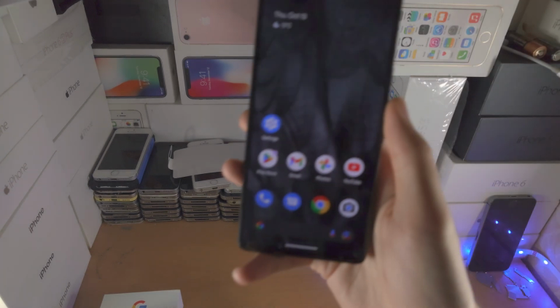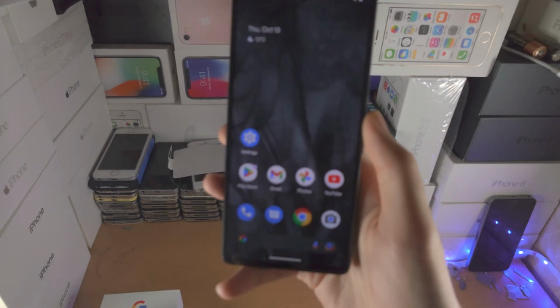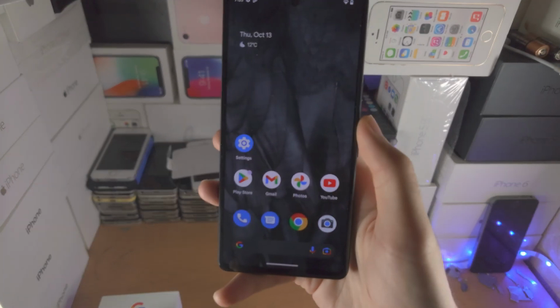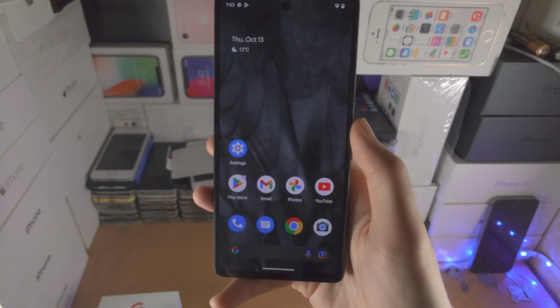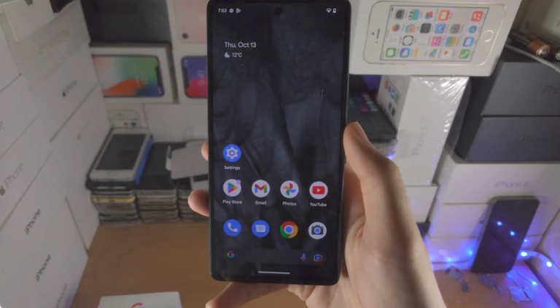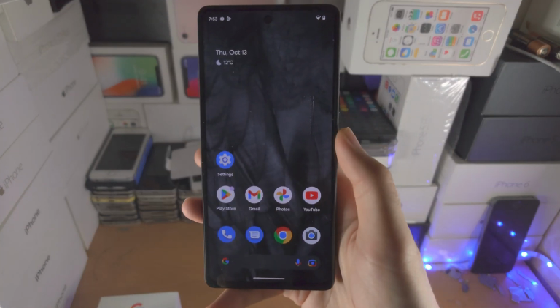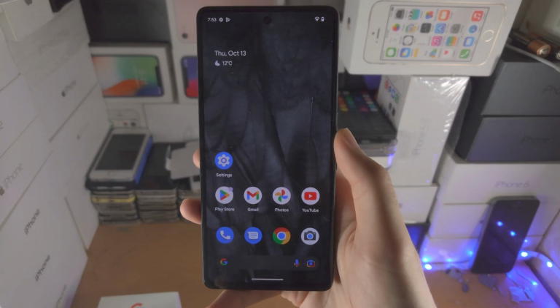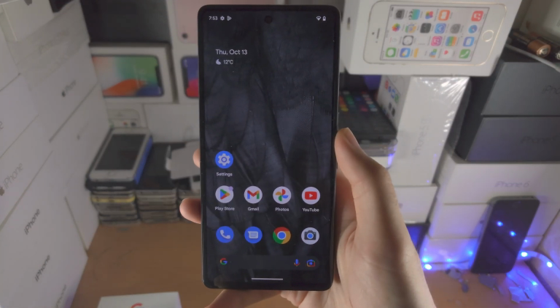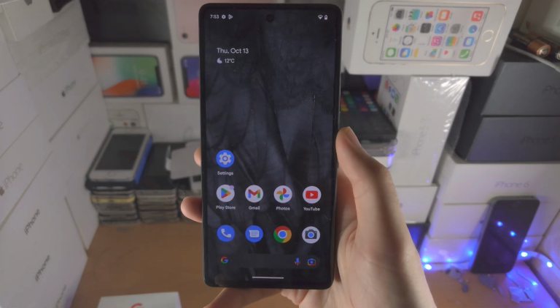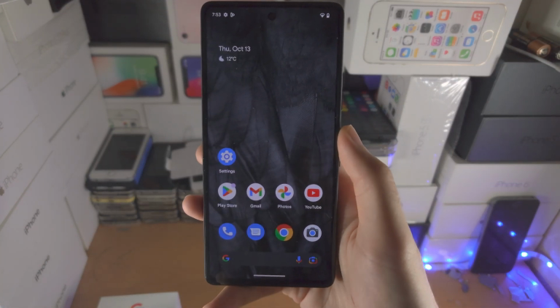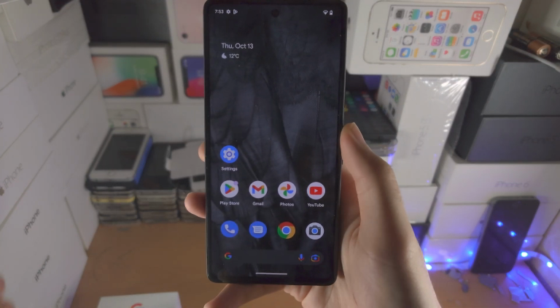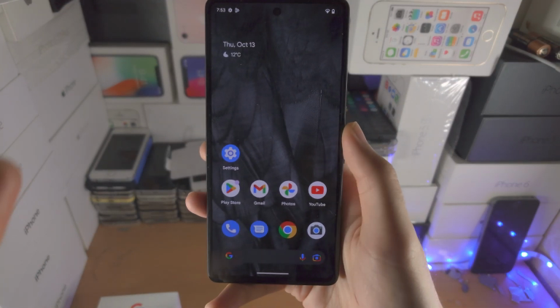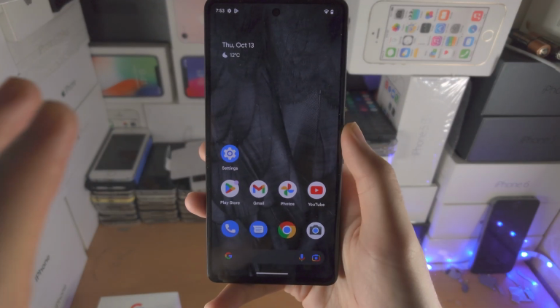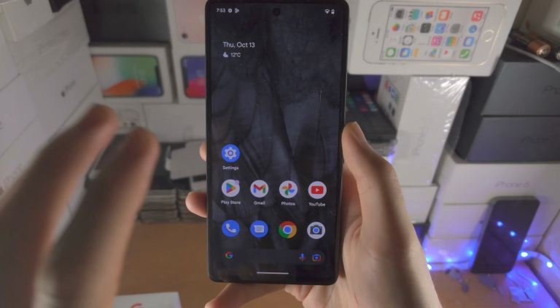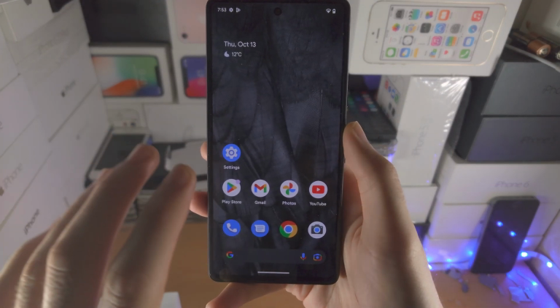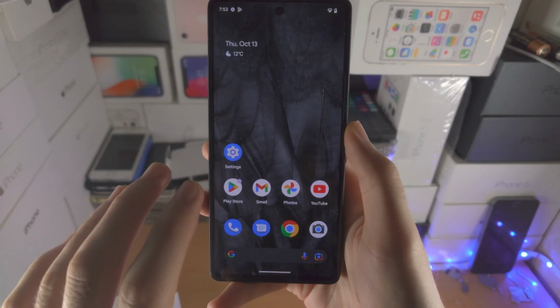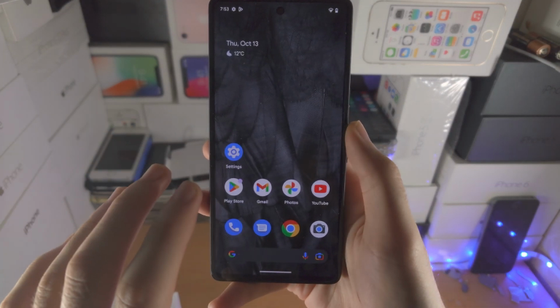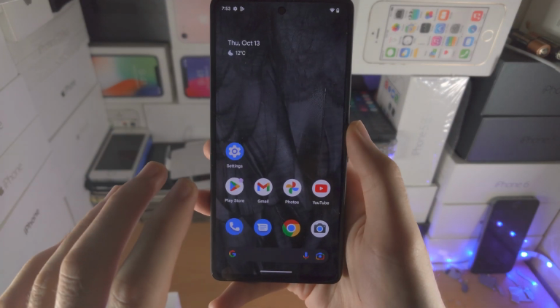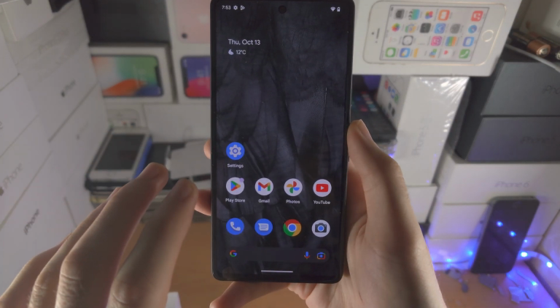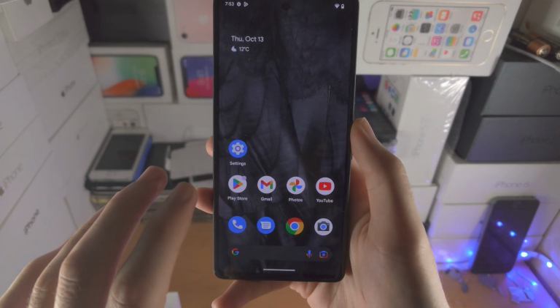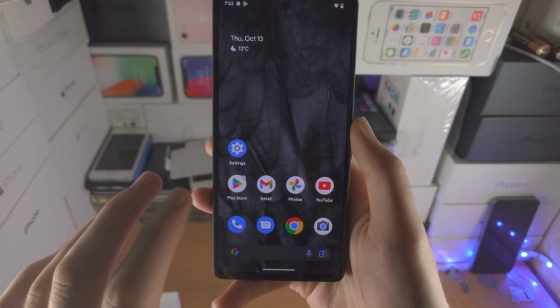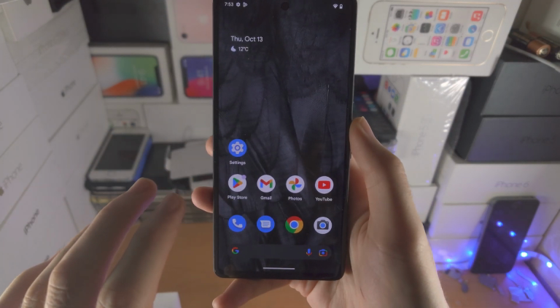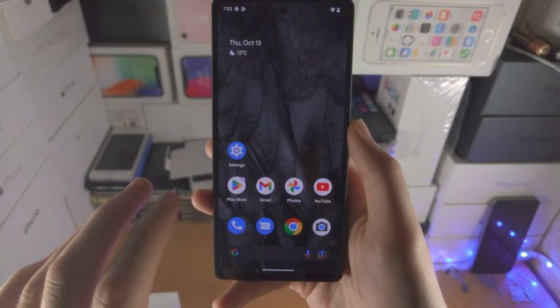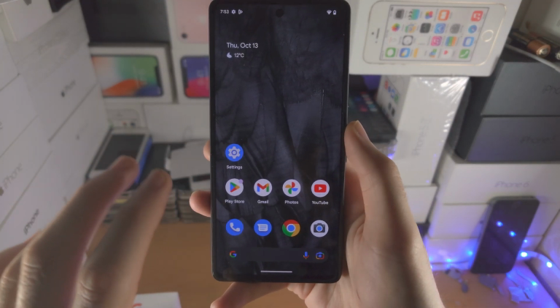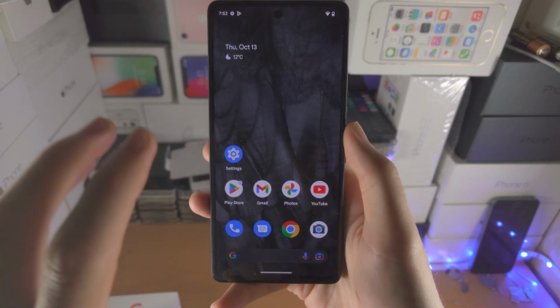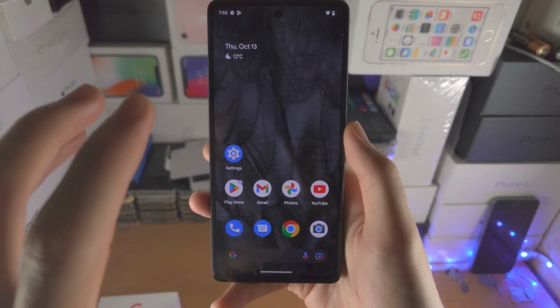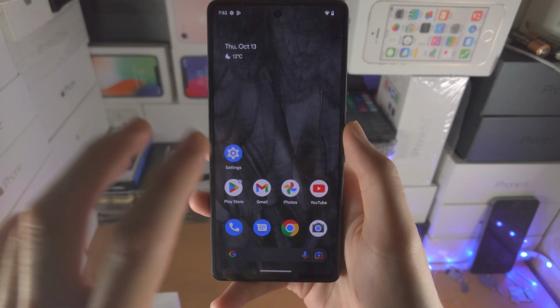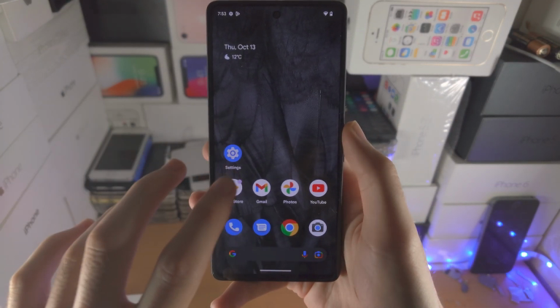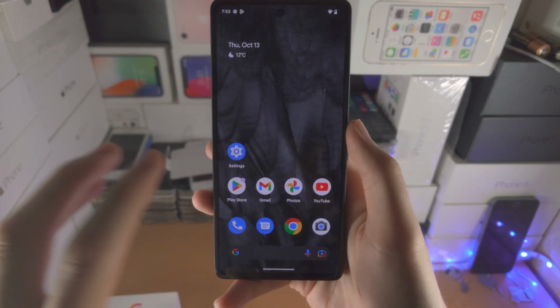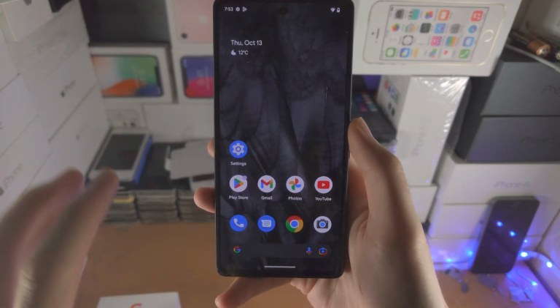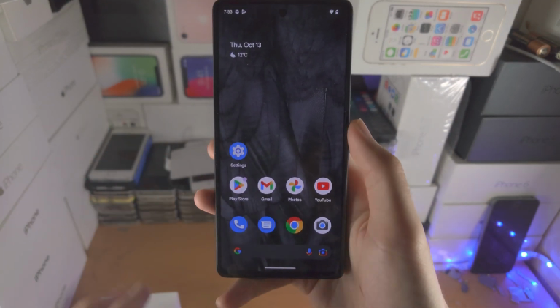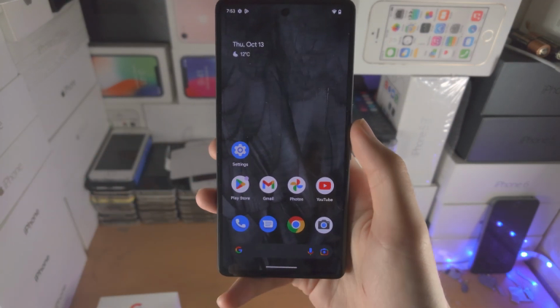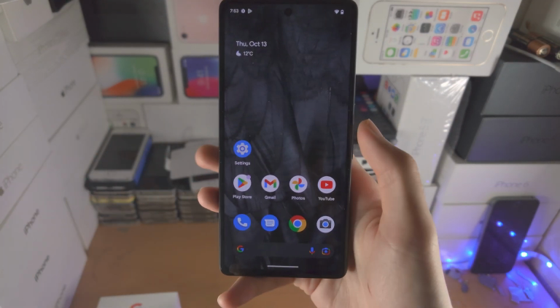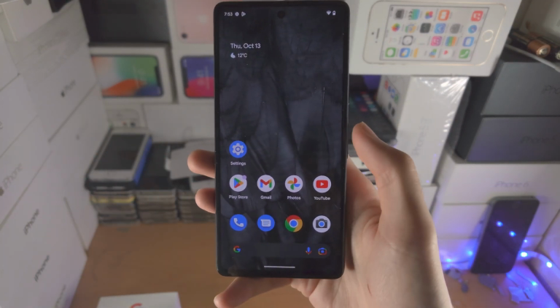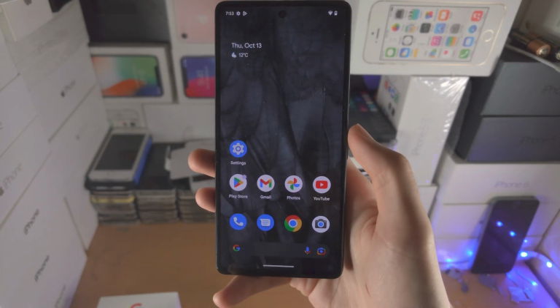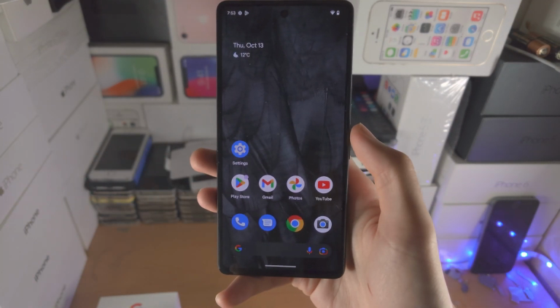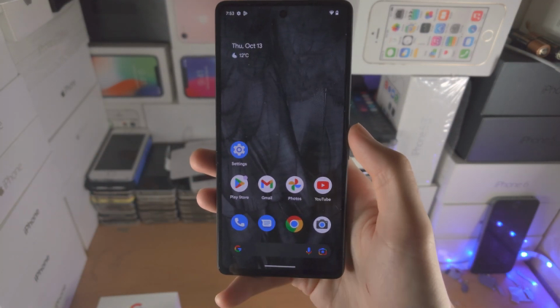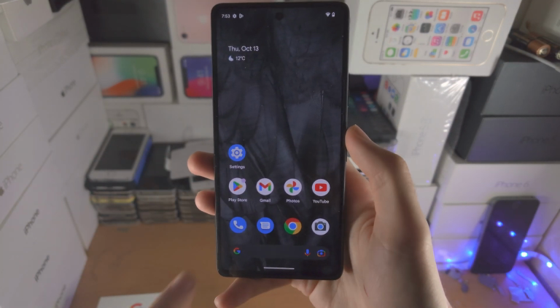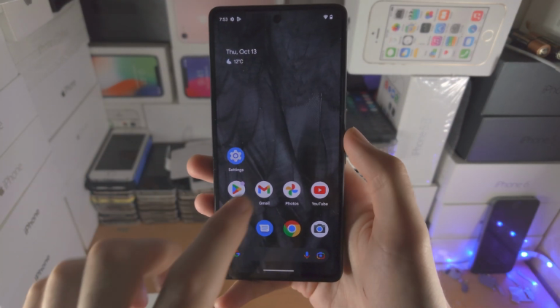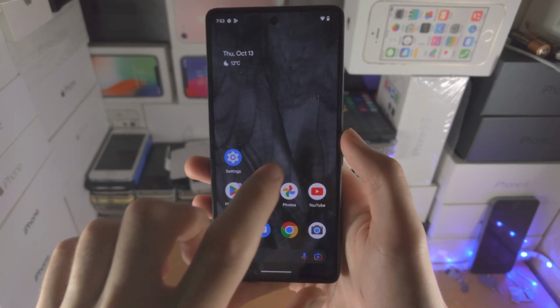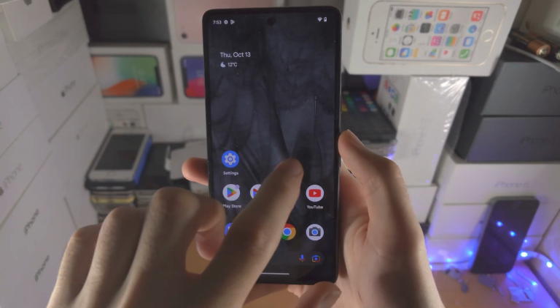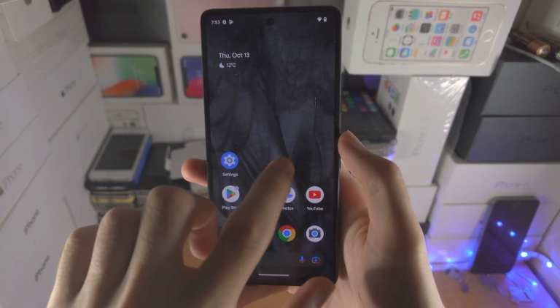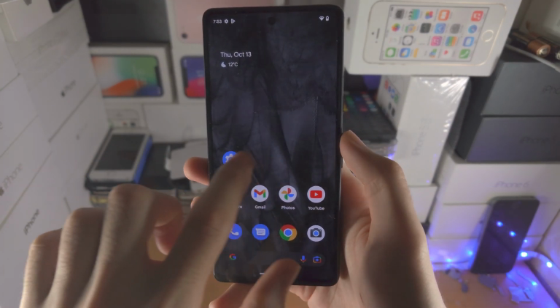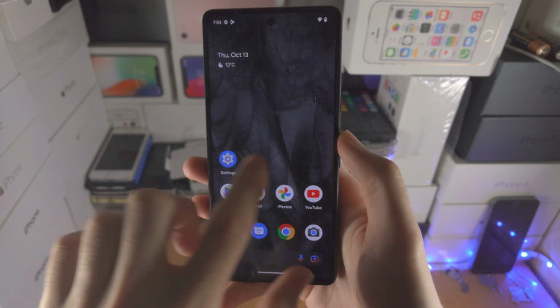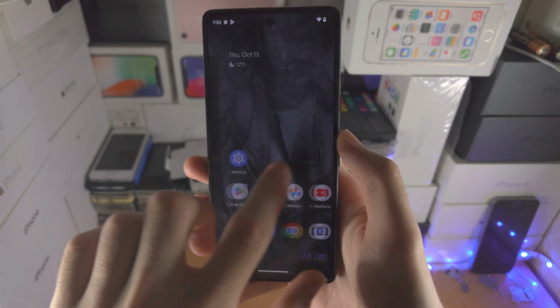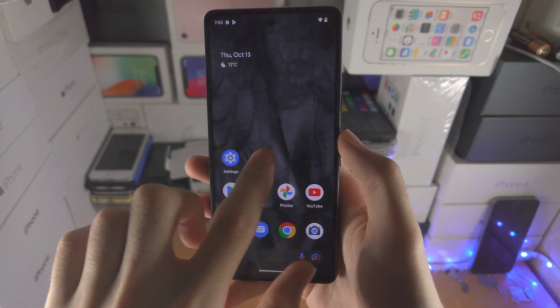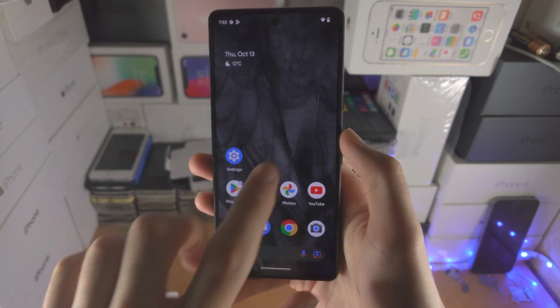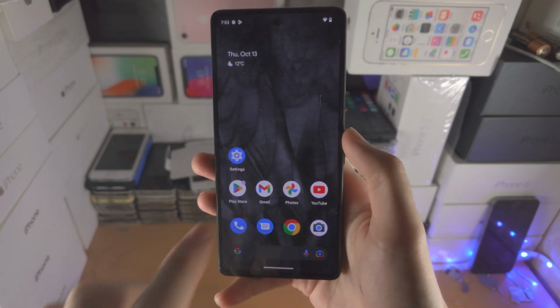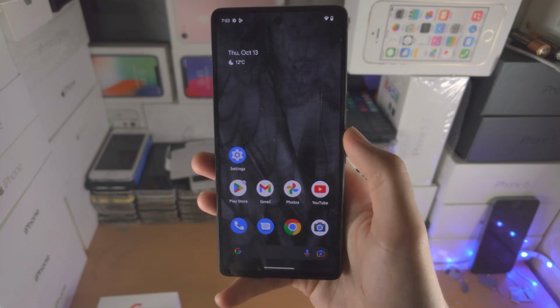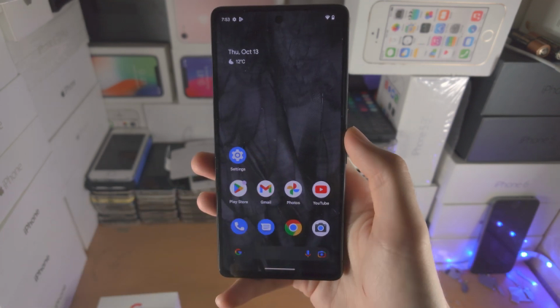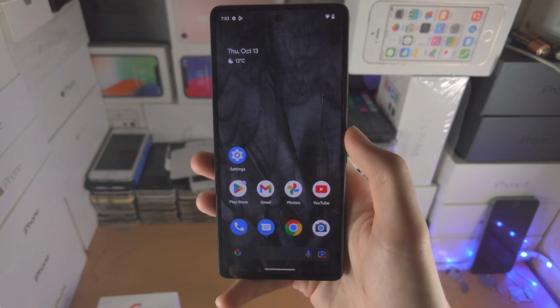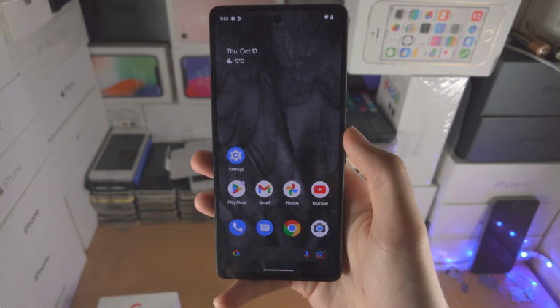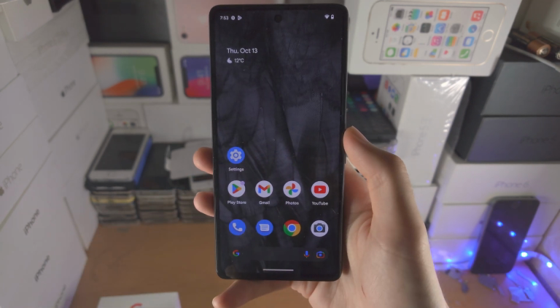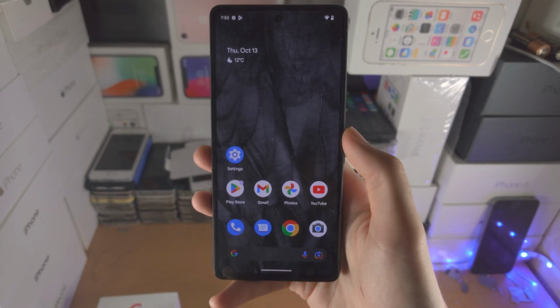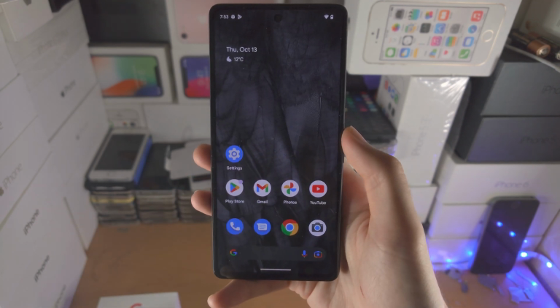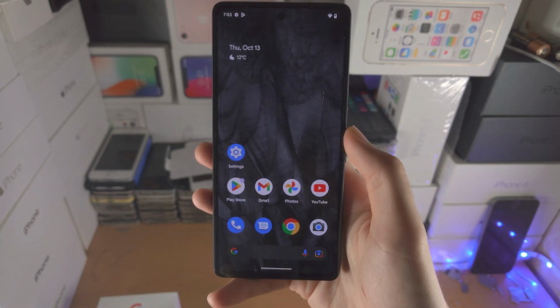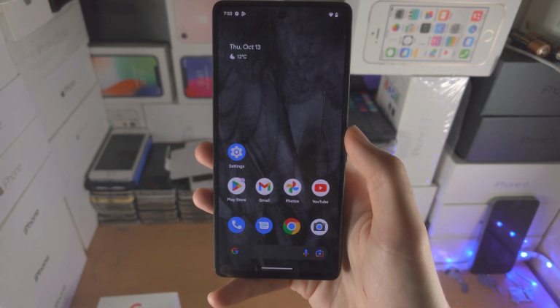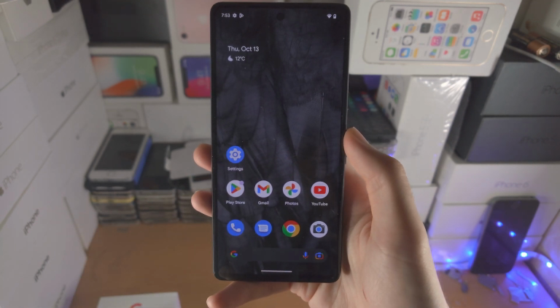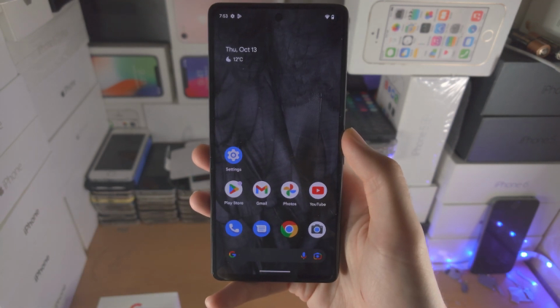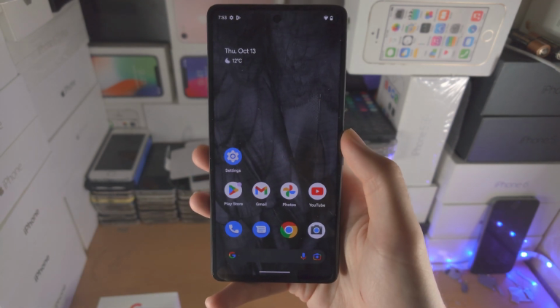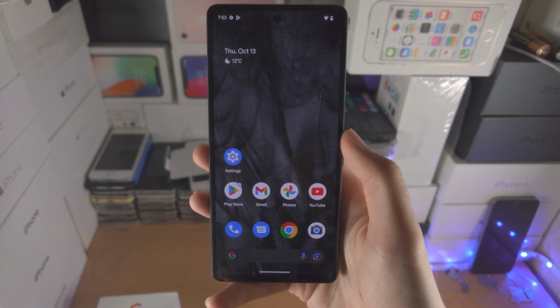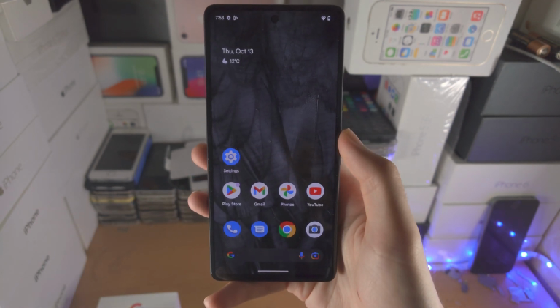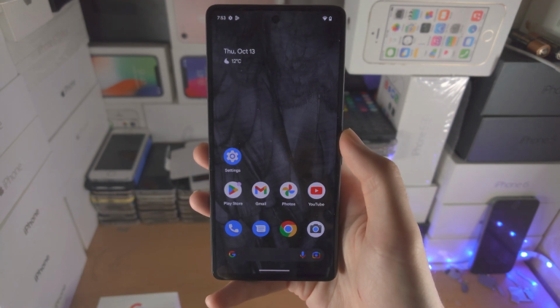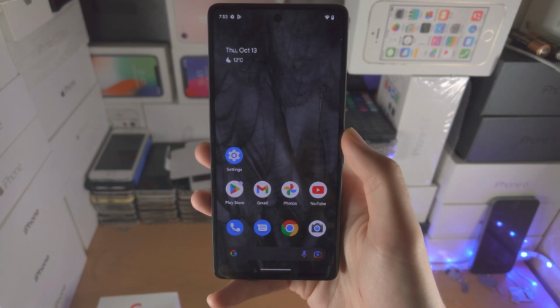Welcome everyone. Here is how you turn off the Google Pixel 7 with or without the touchscreen working.